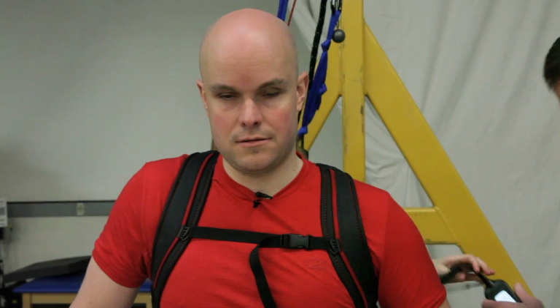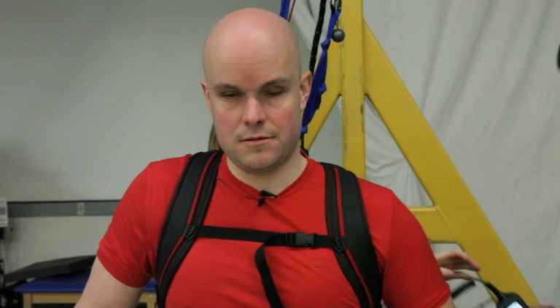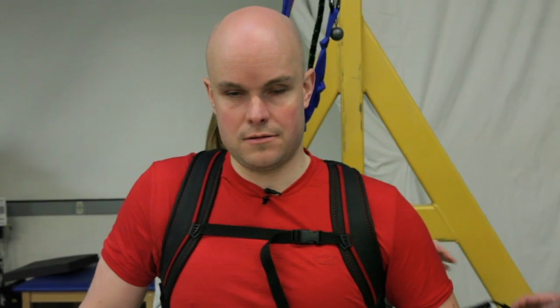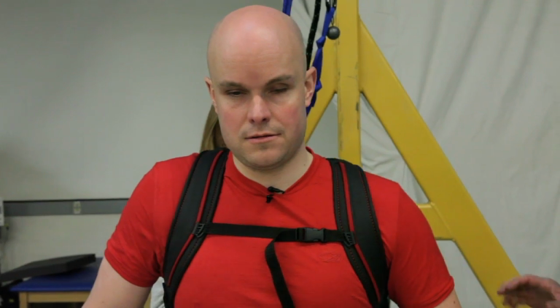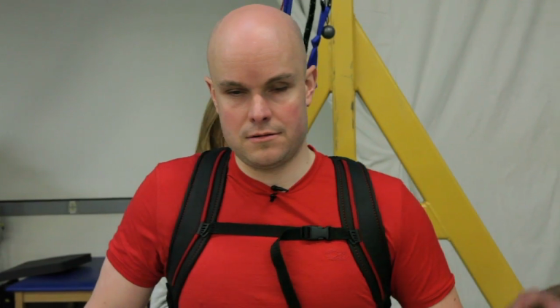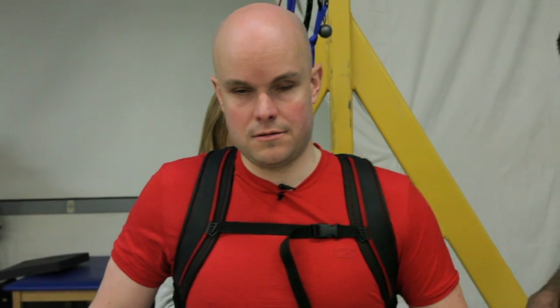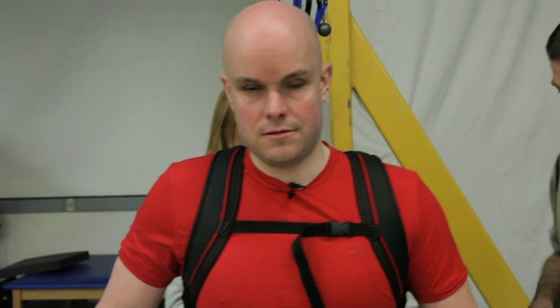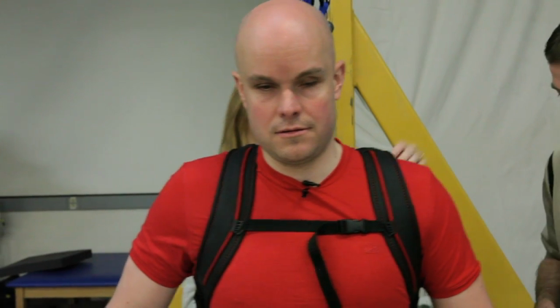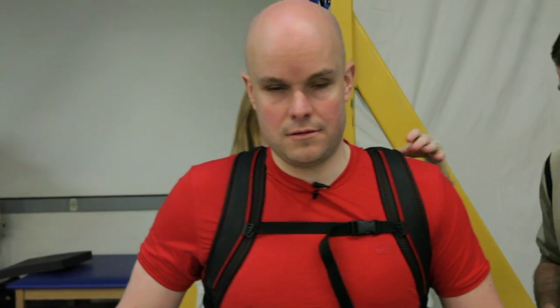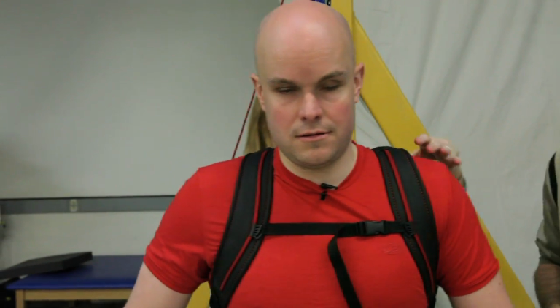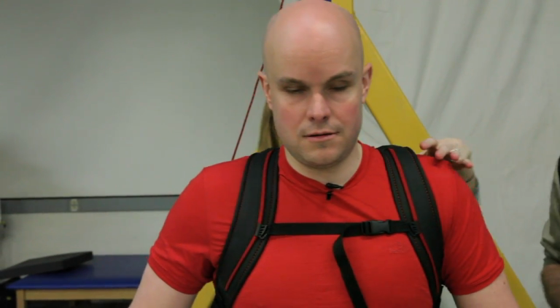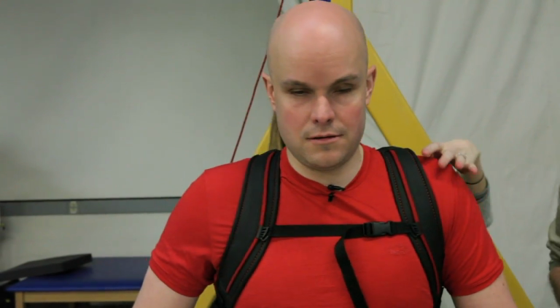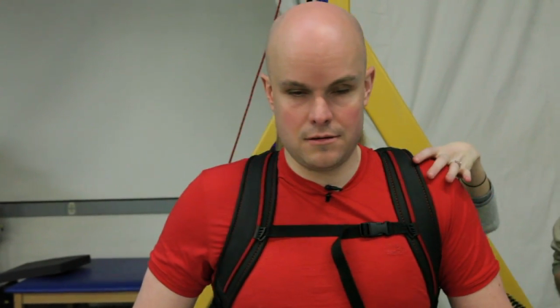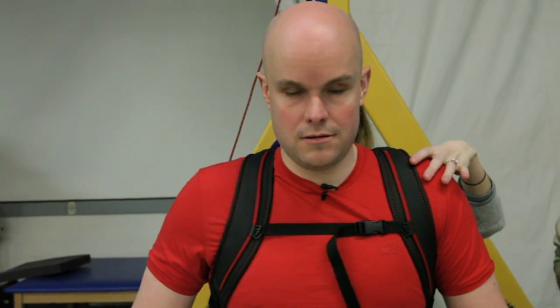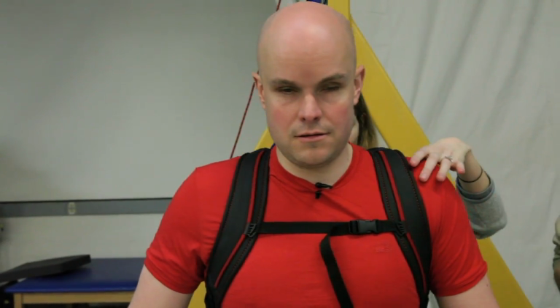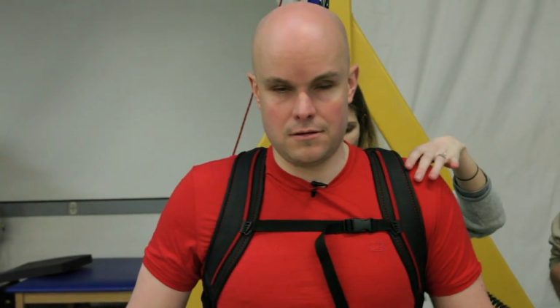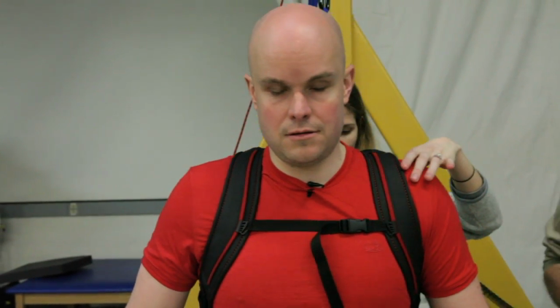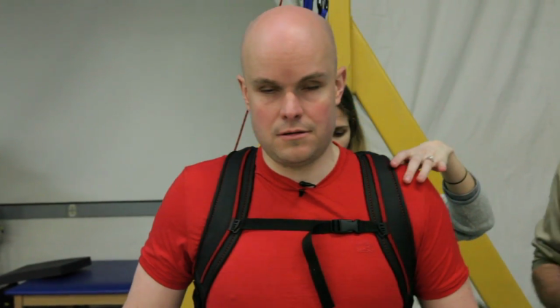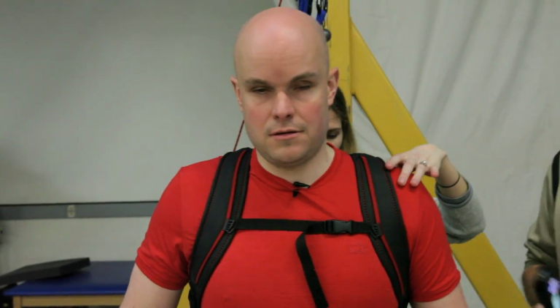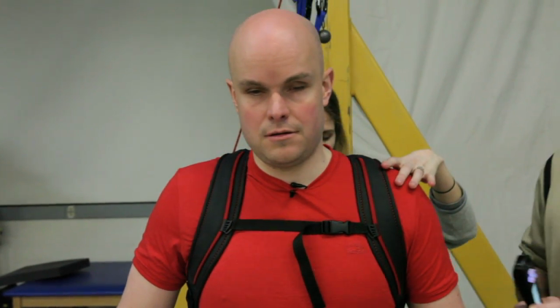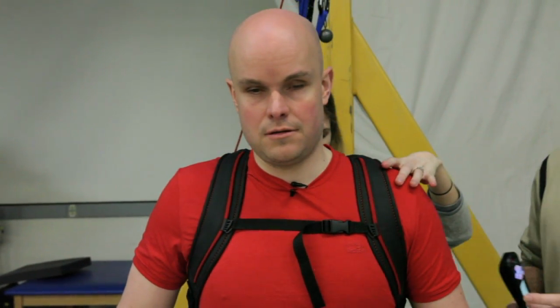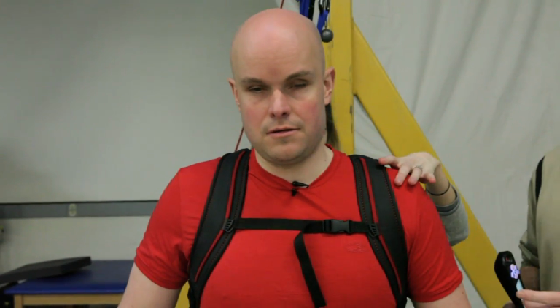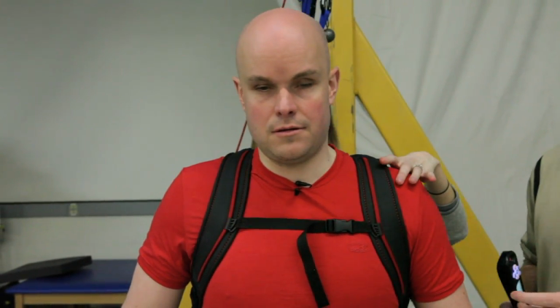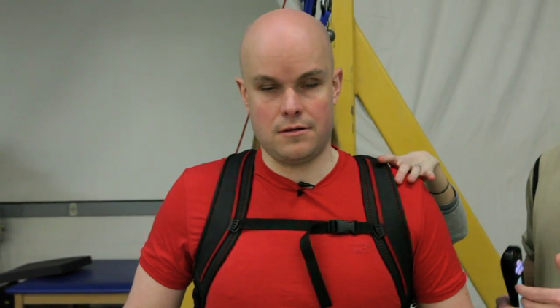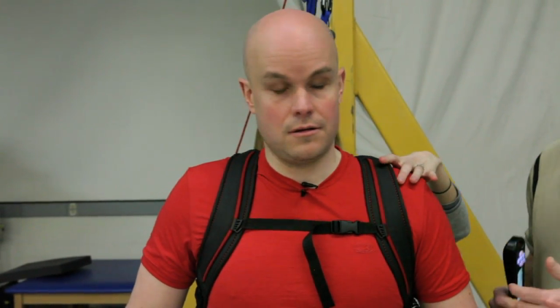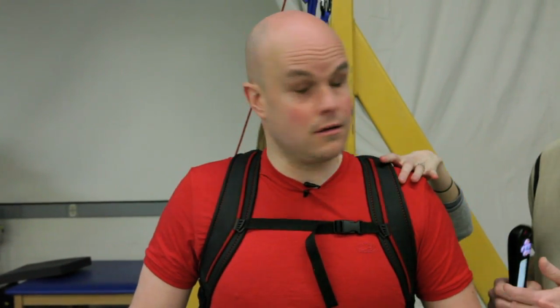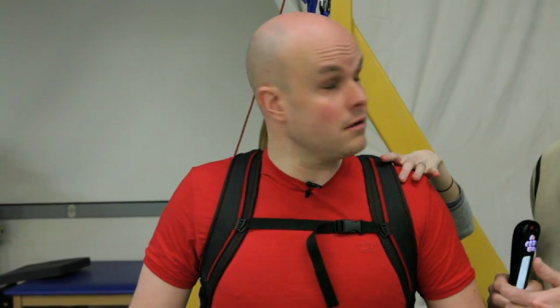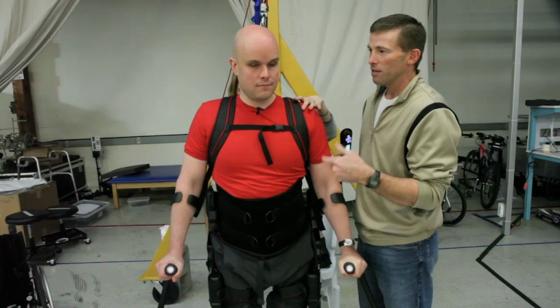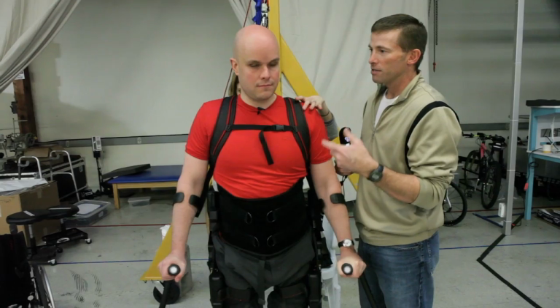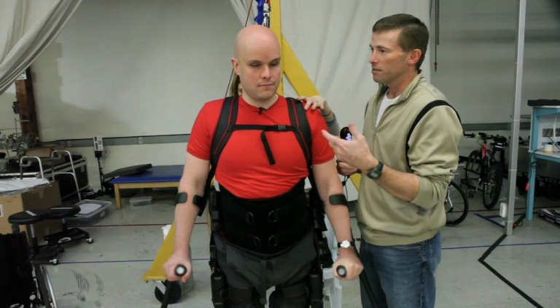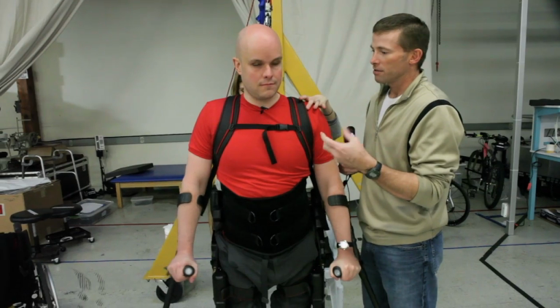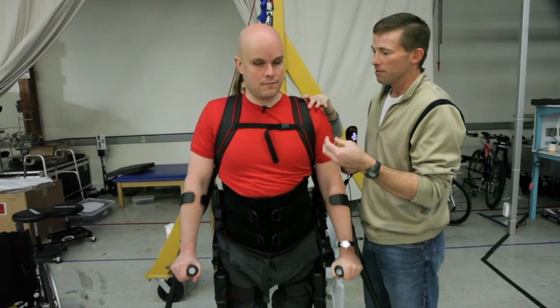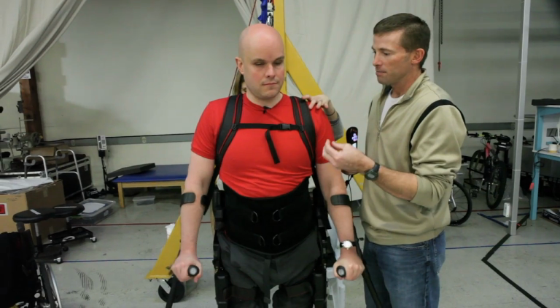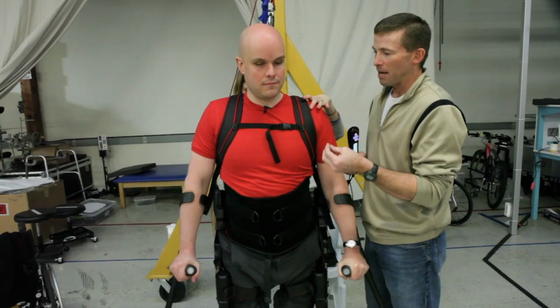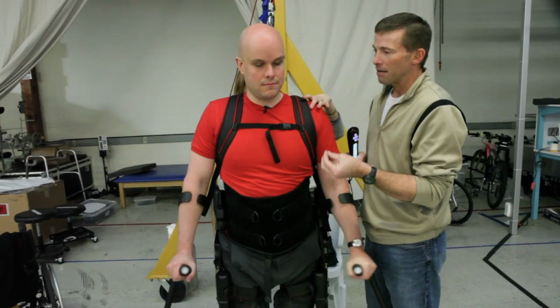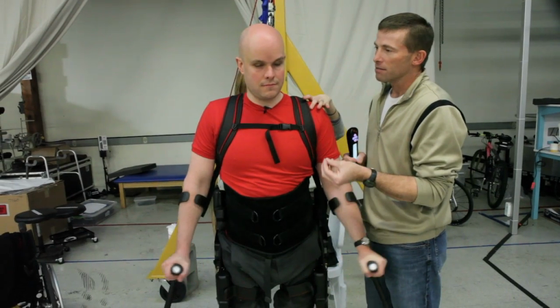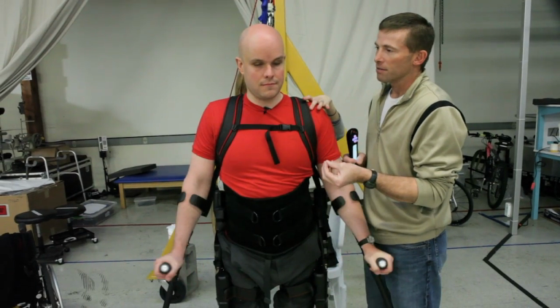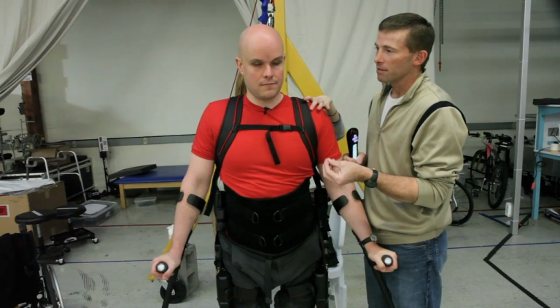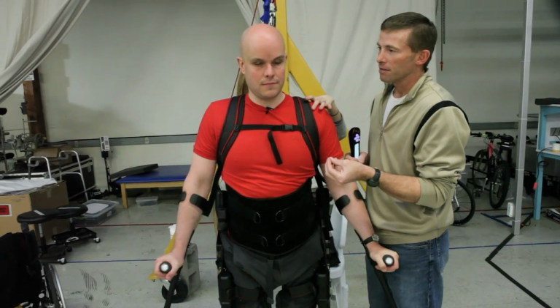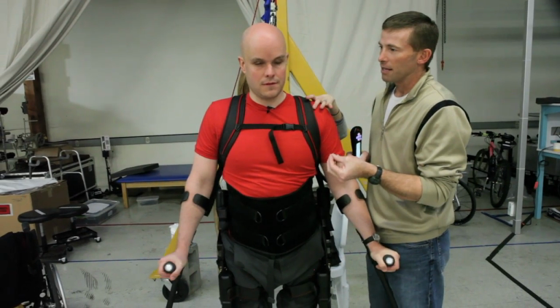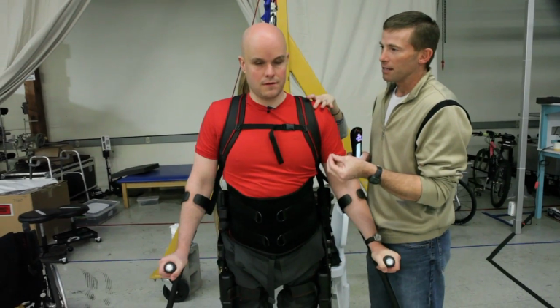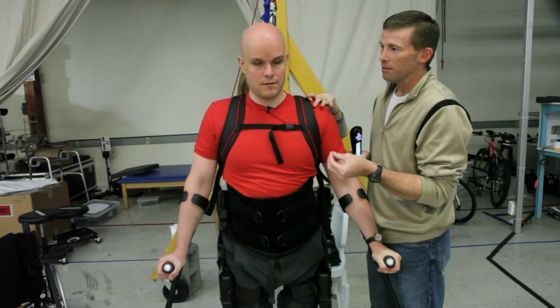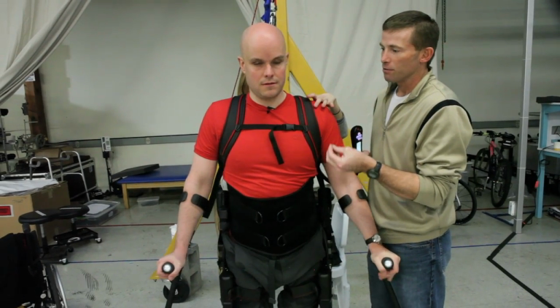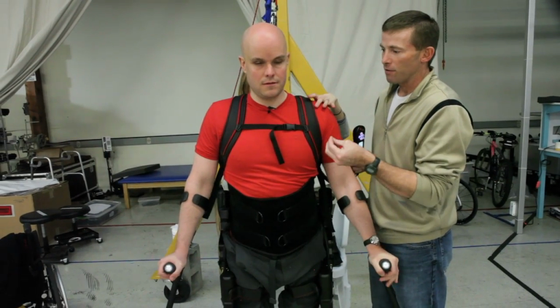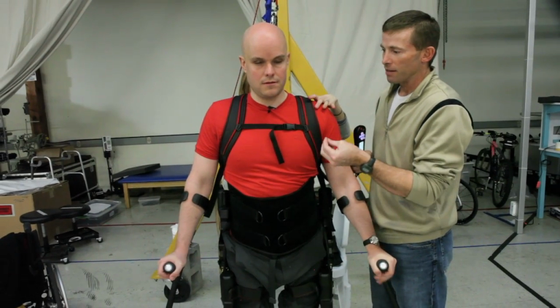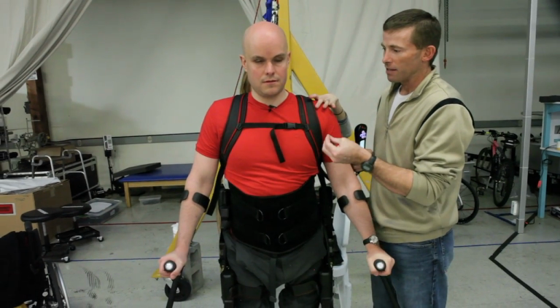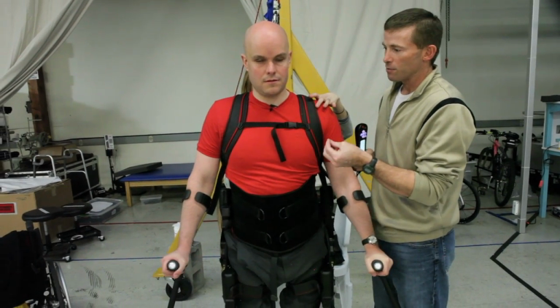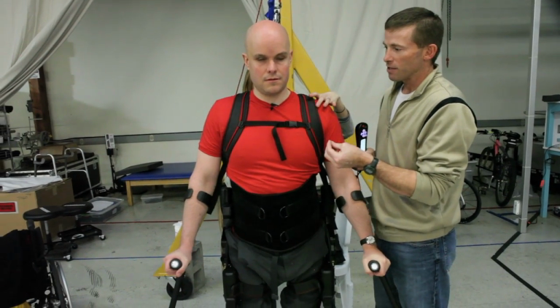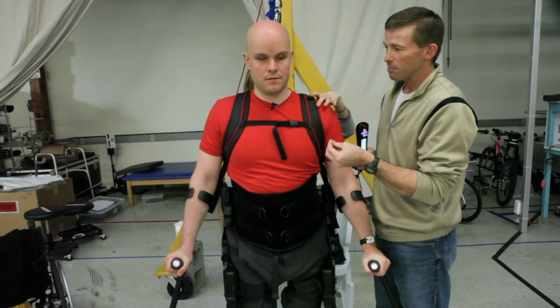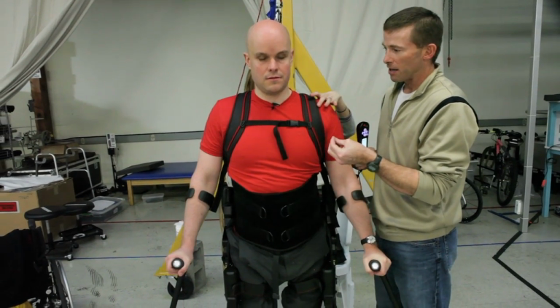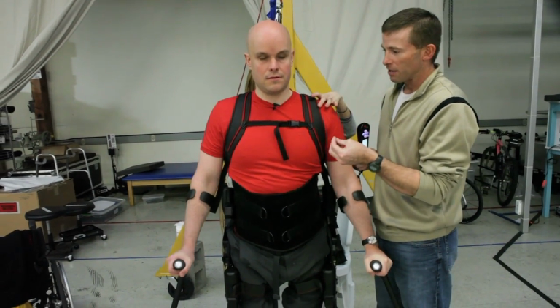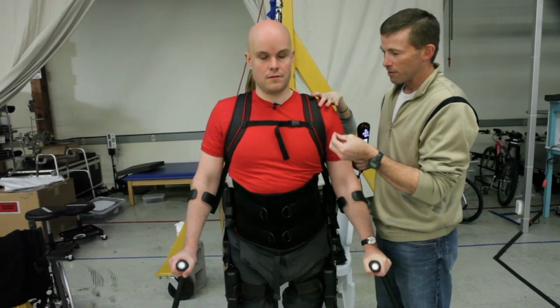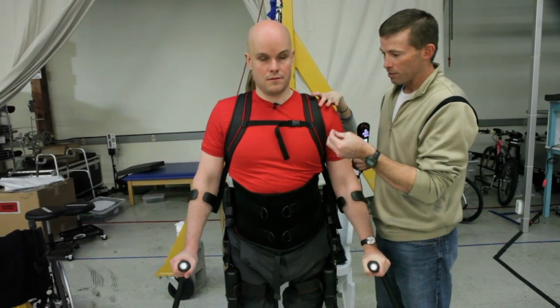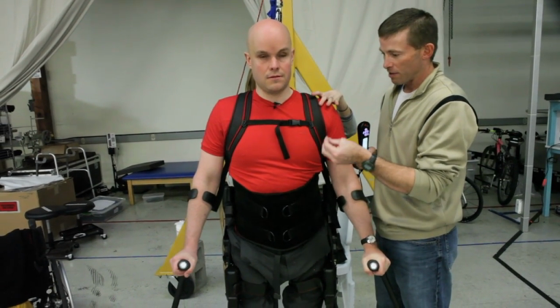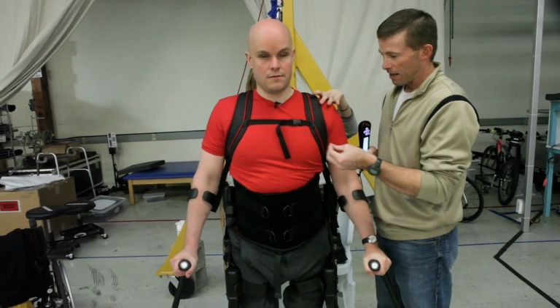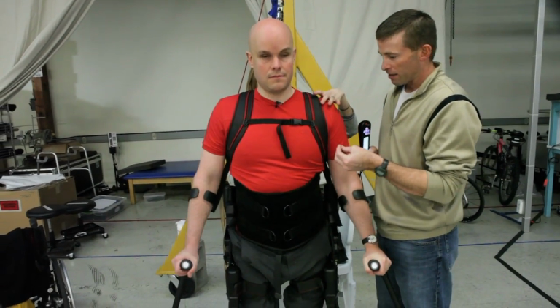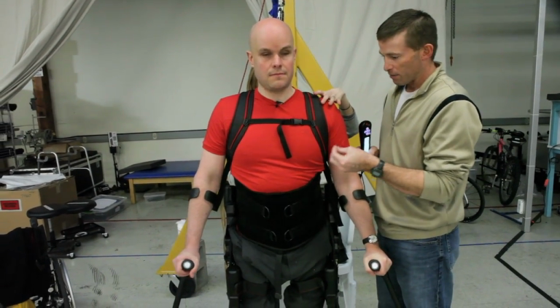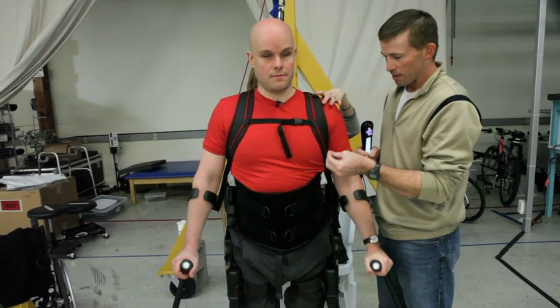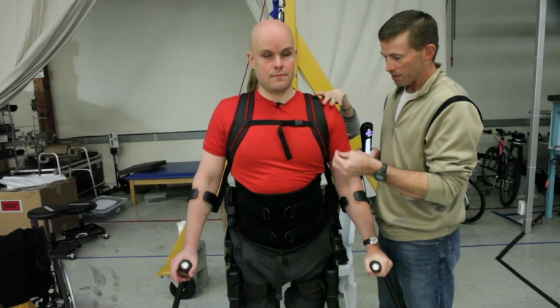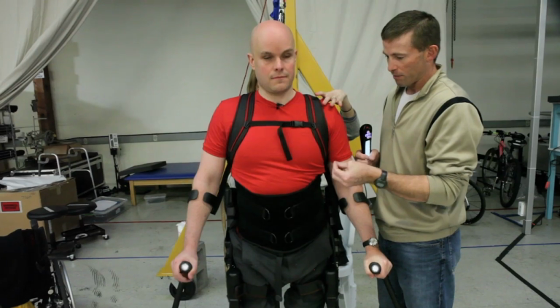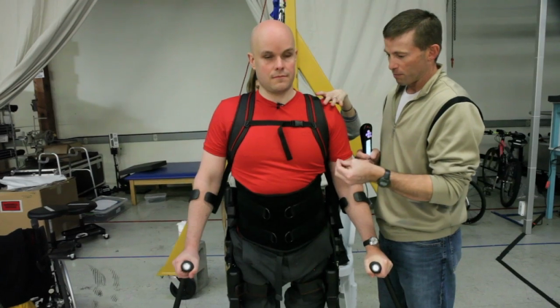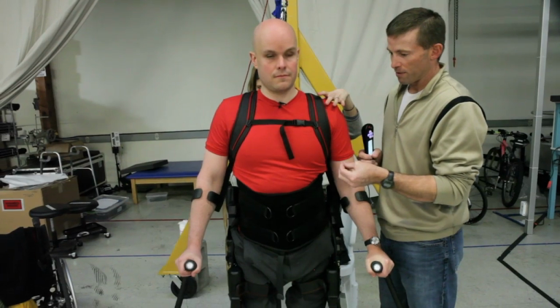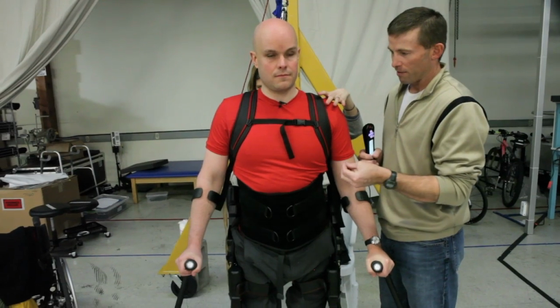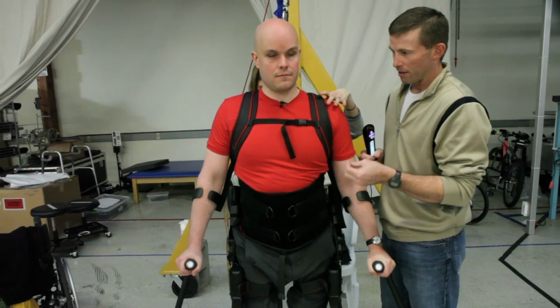The key here is don't try to walk the device, just balance it, find that sweet spot. If you do that, the rest of it will be fine.